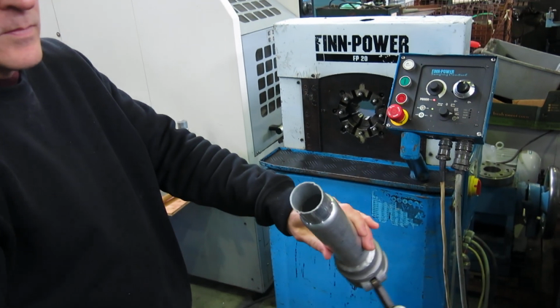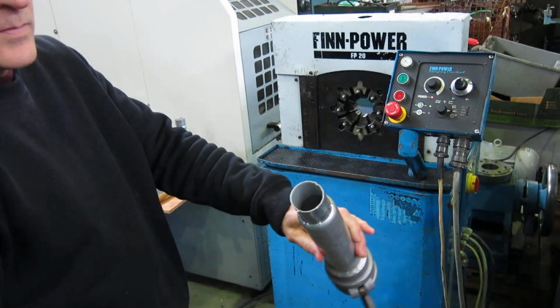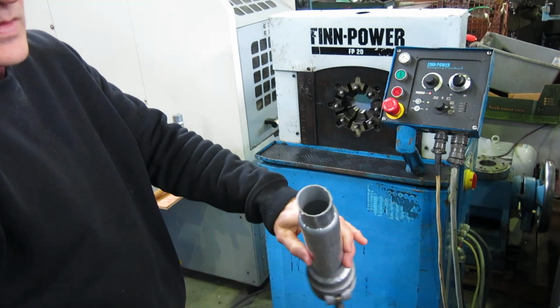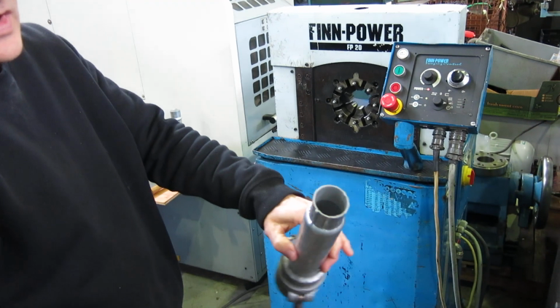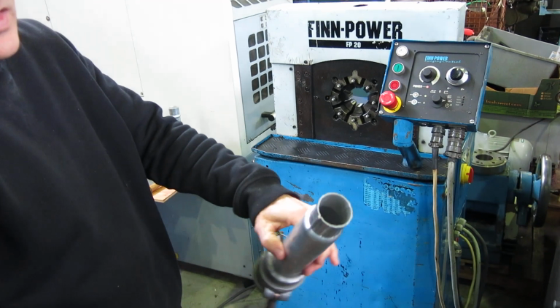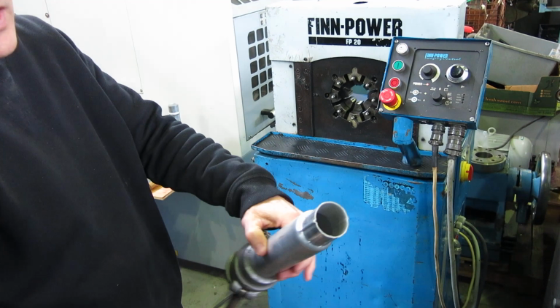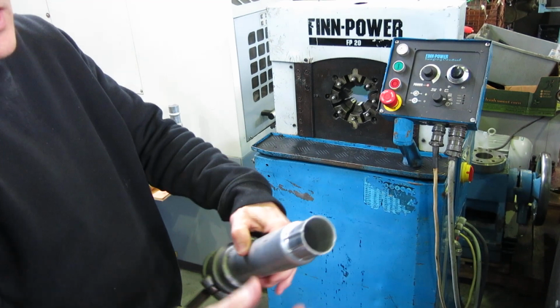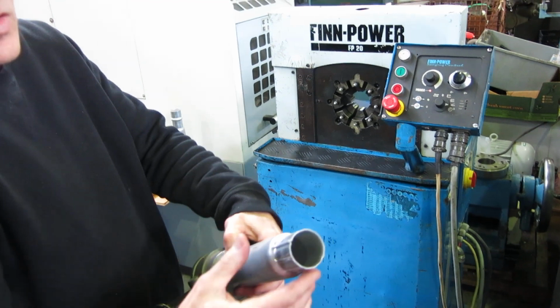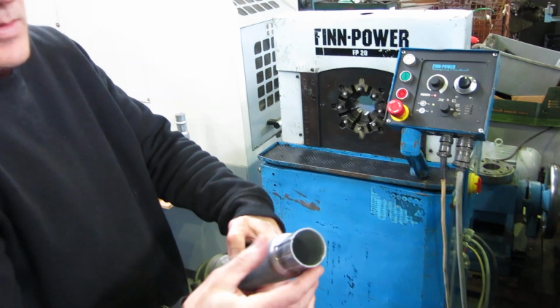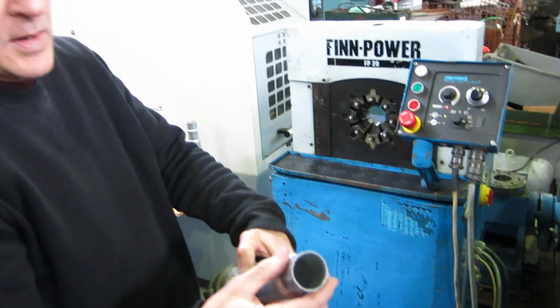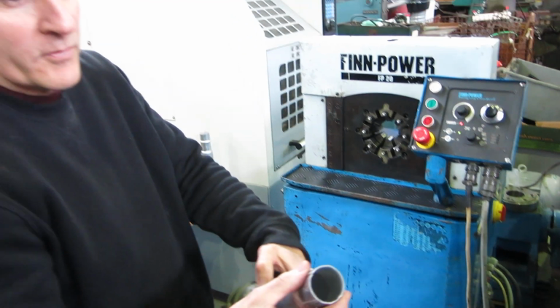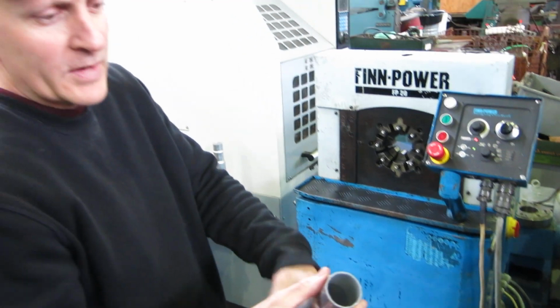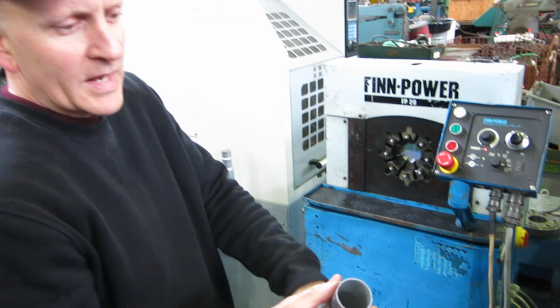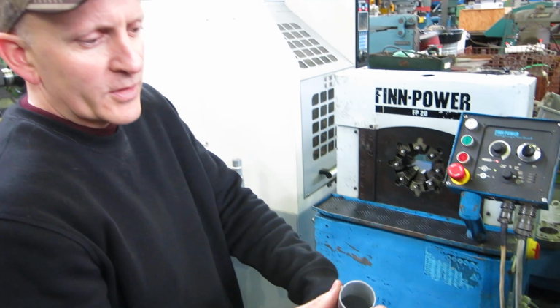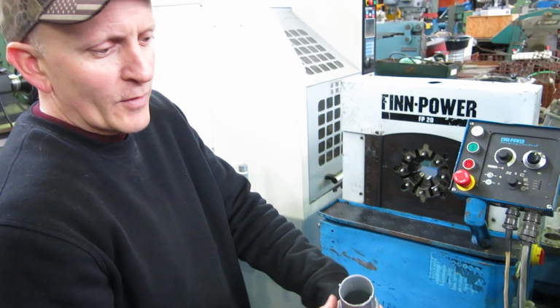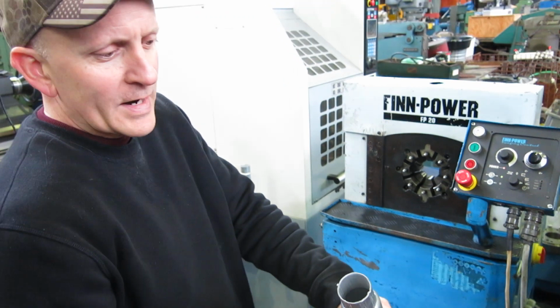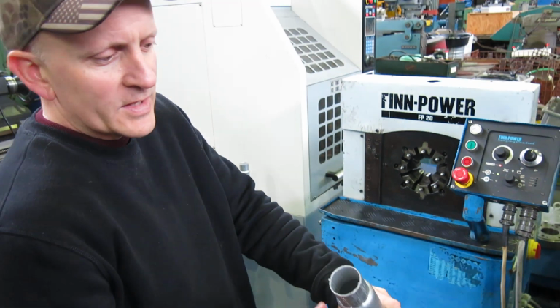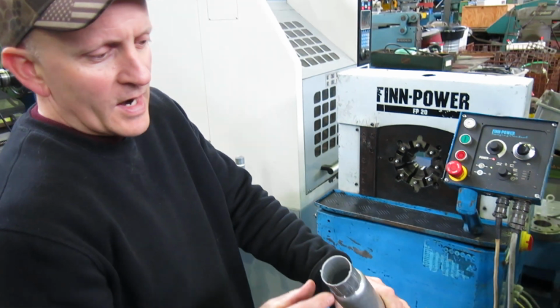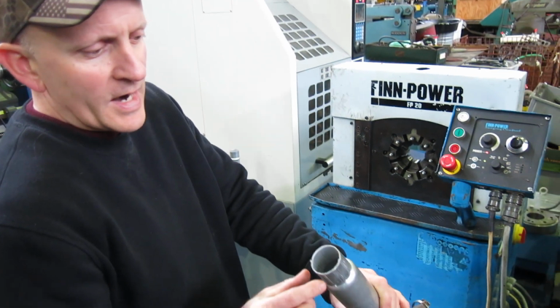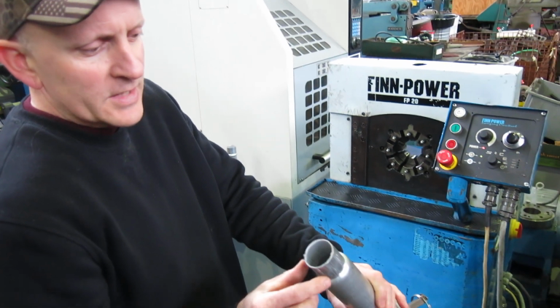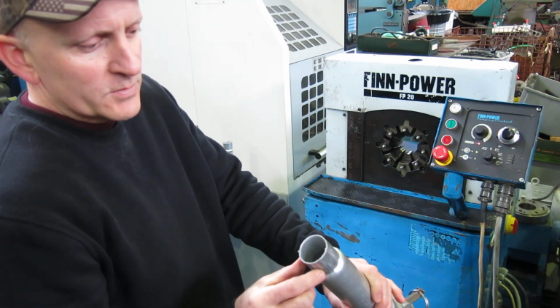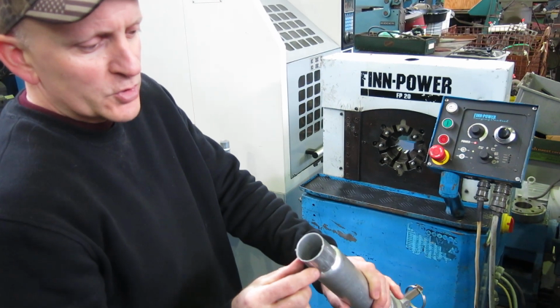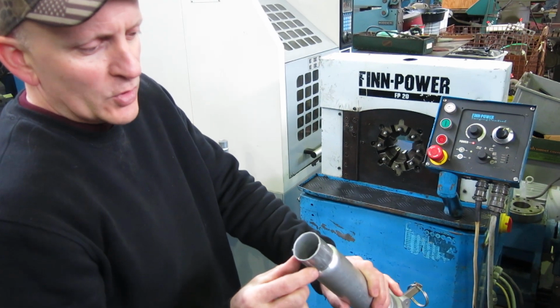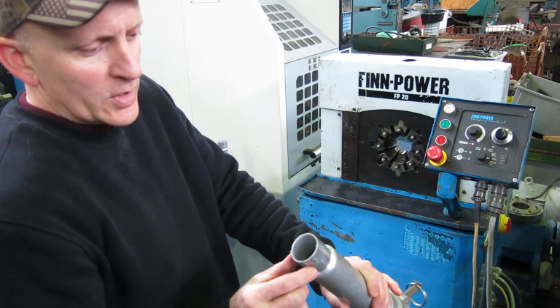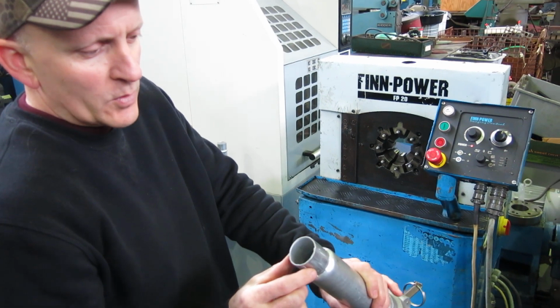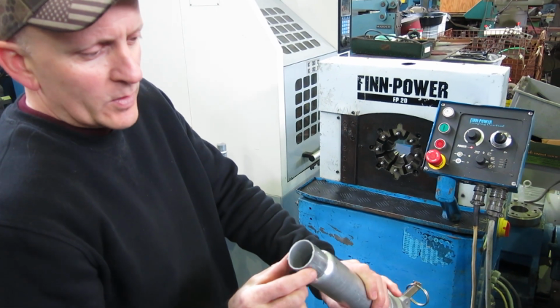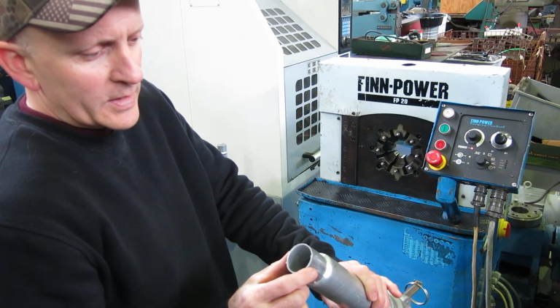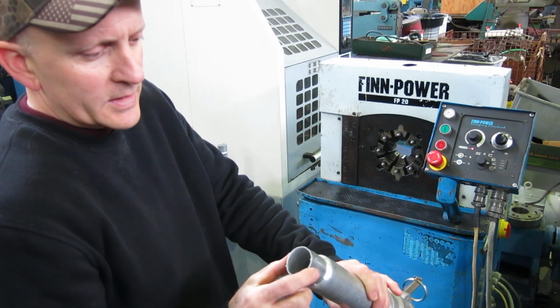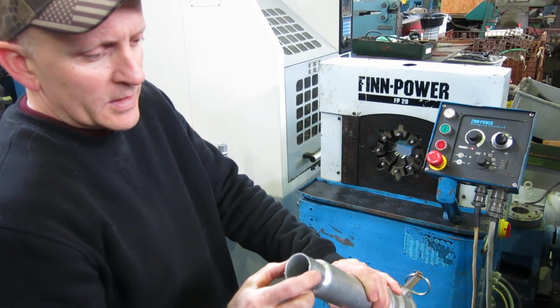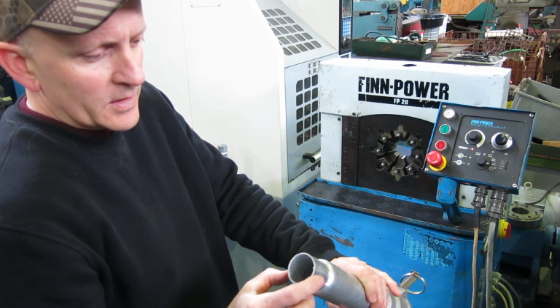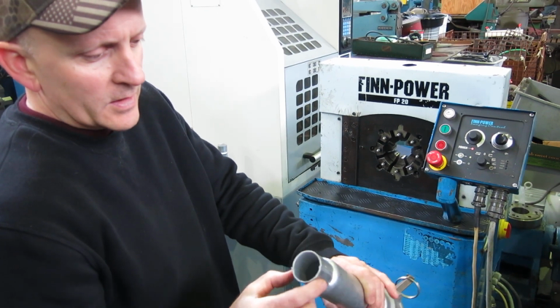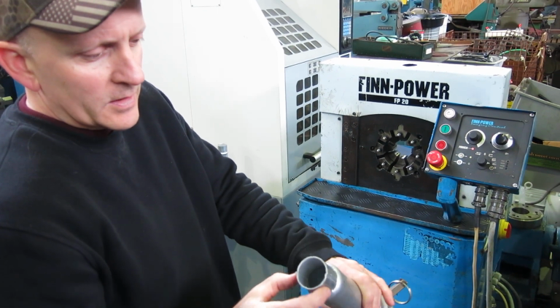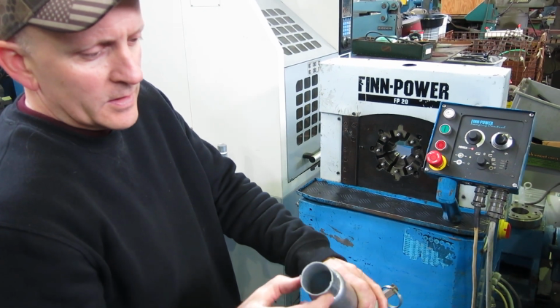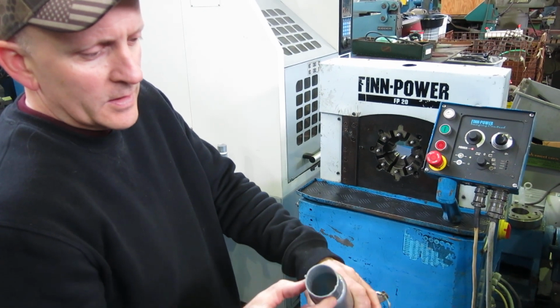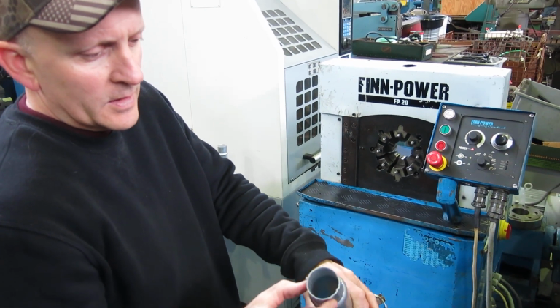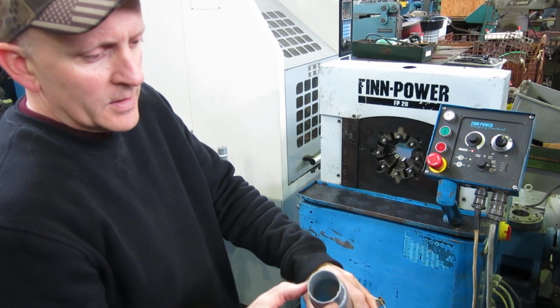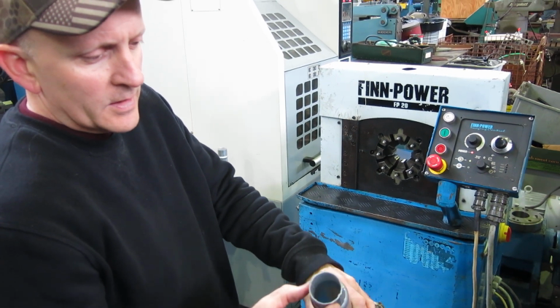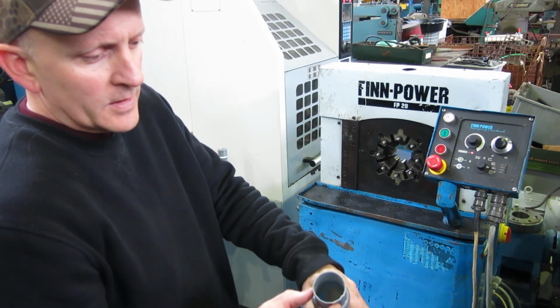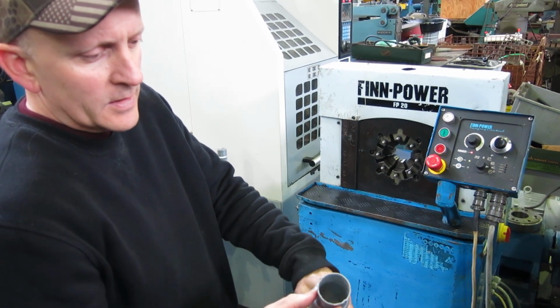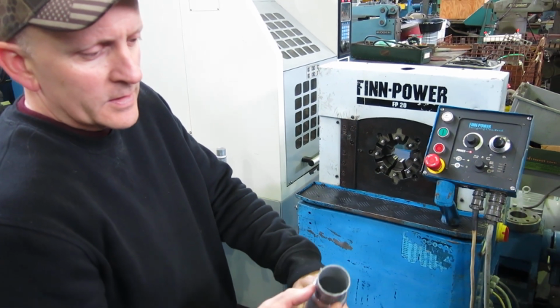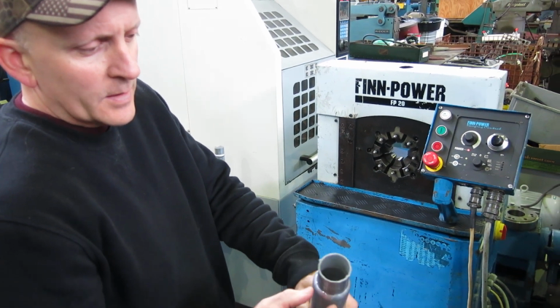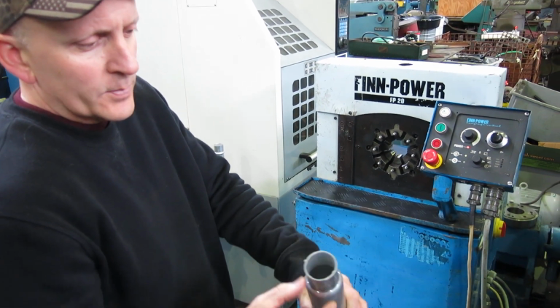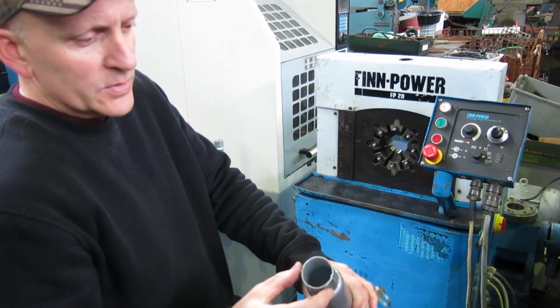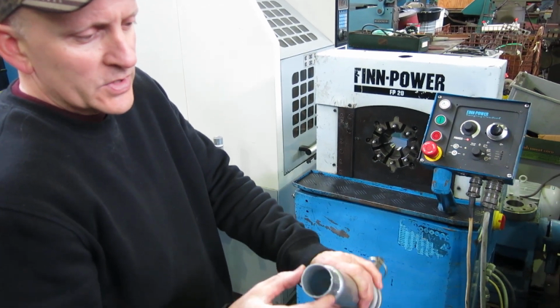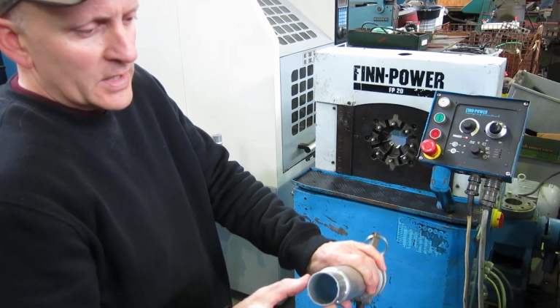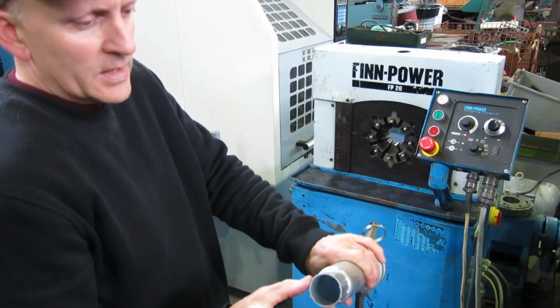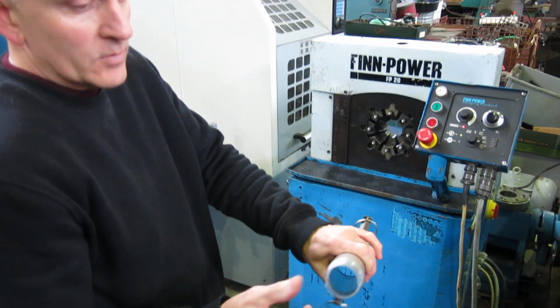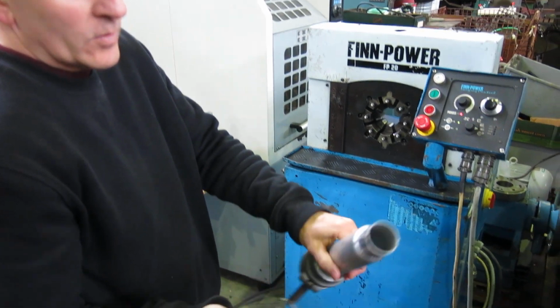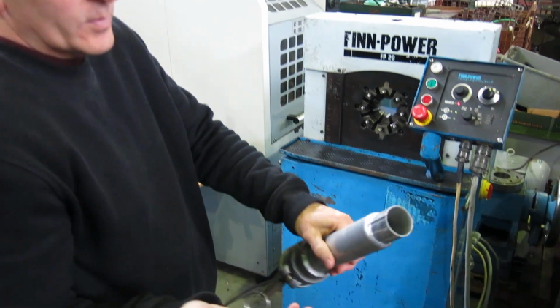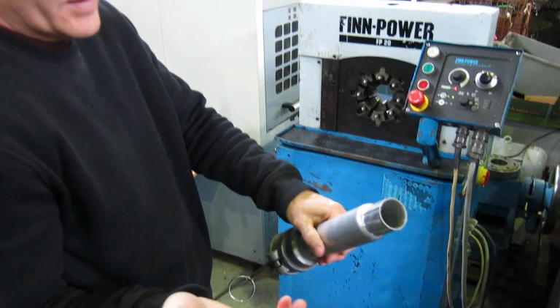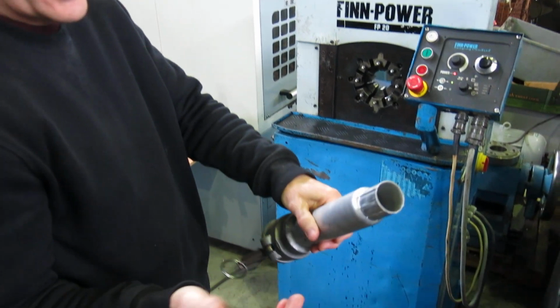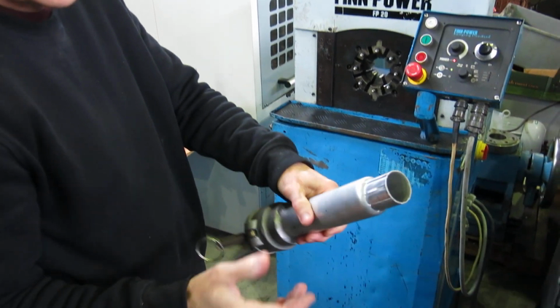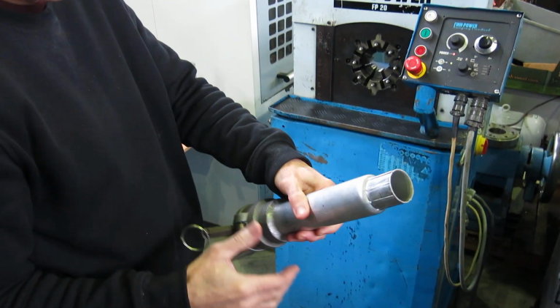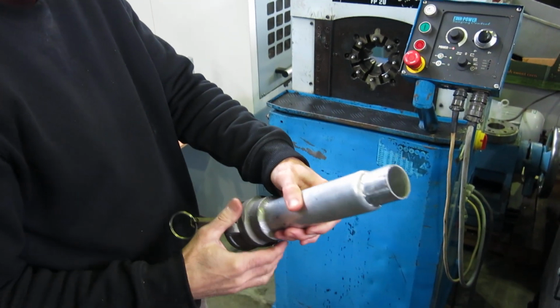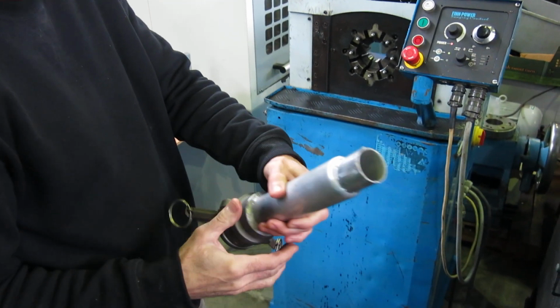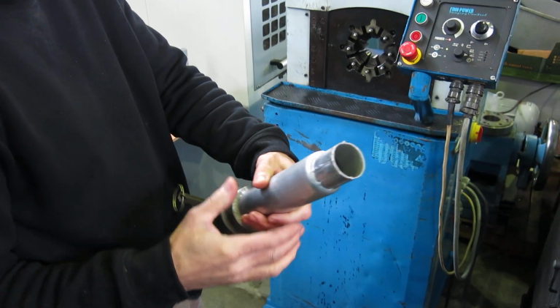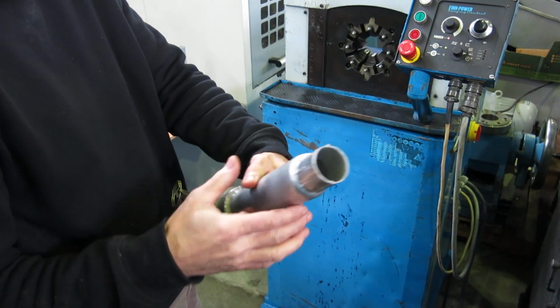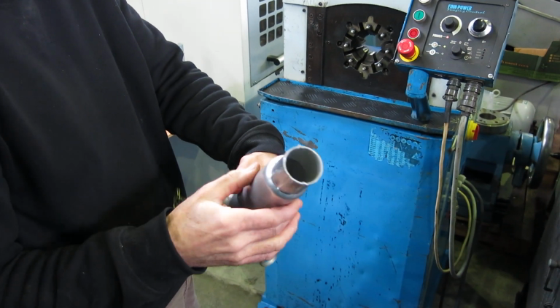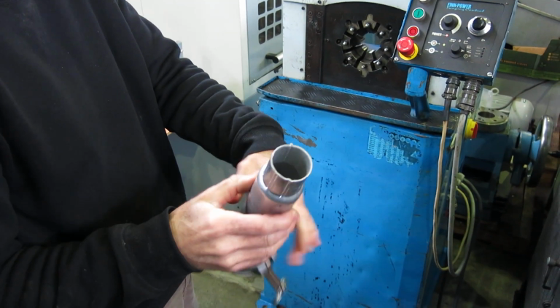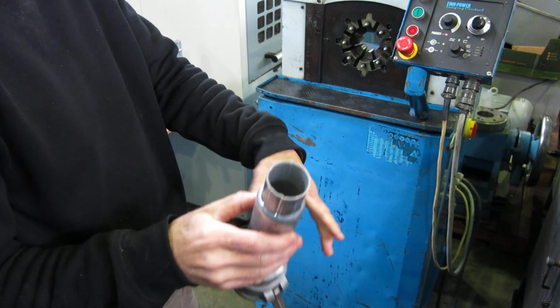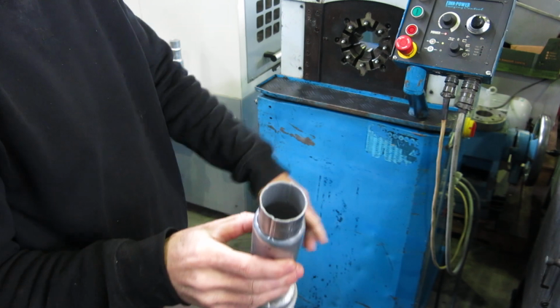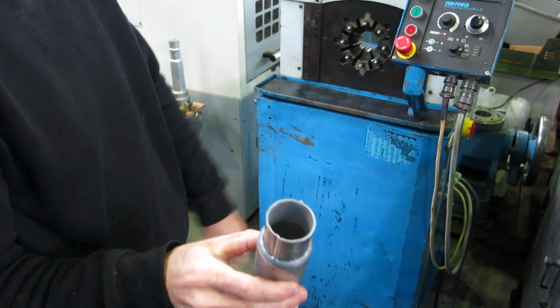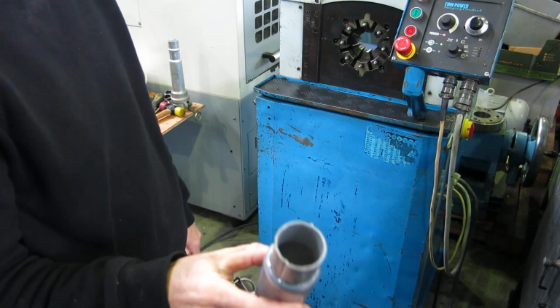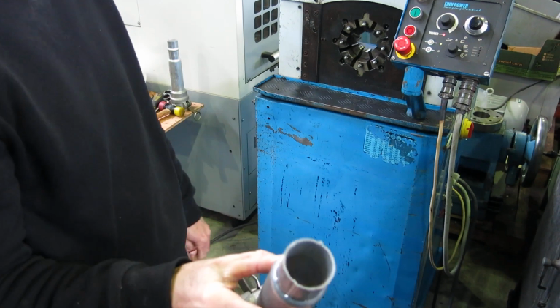There you go. If you have the right dies I'm sure you won't get the little dimples in it — or maybe you do, I'm not 100% sure.